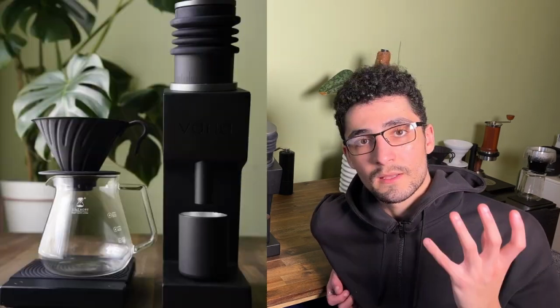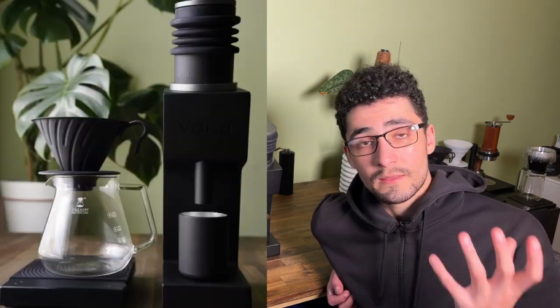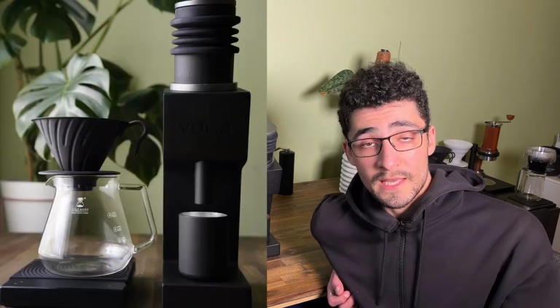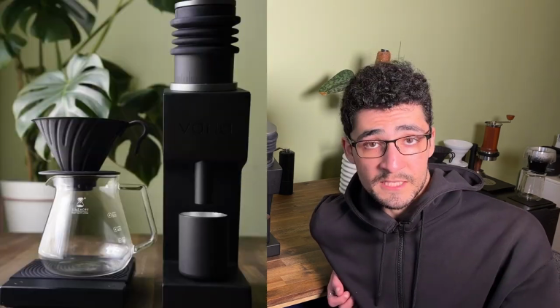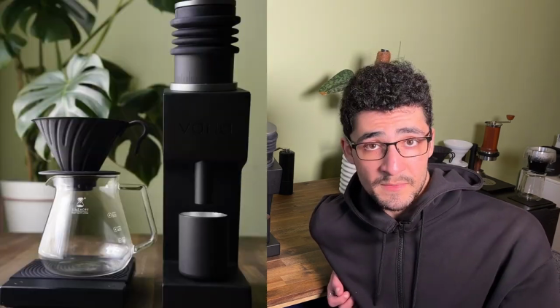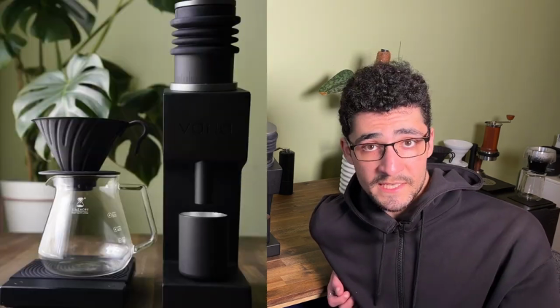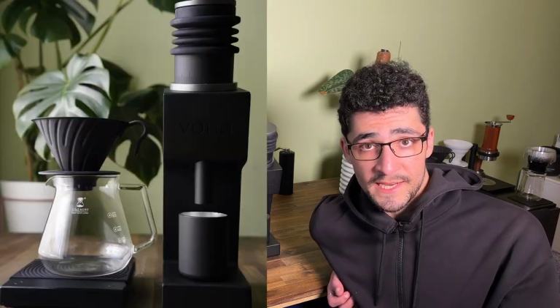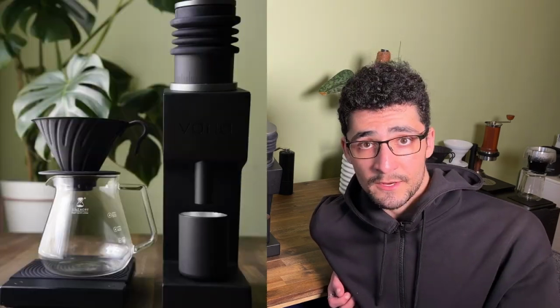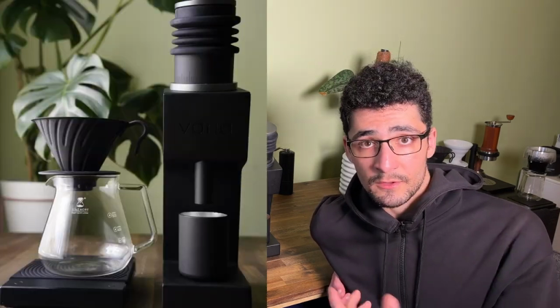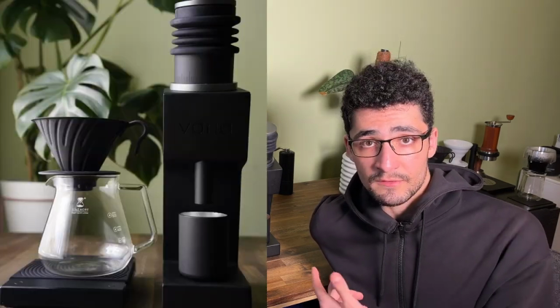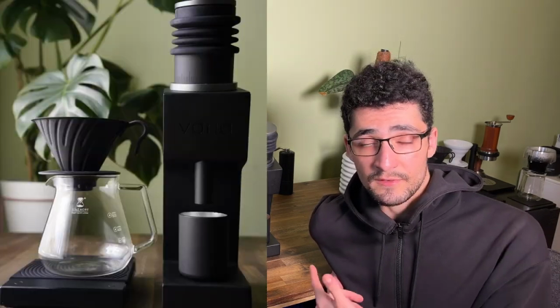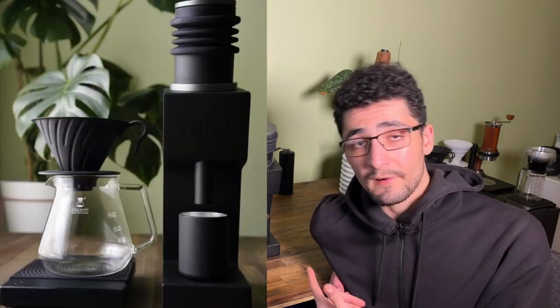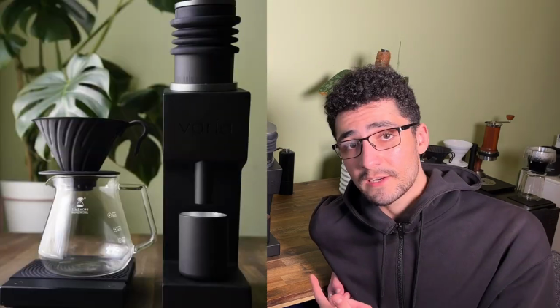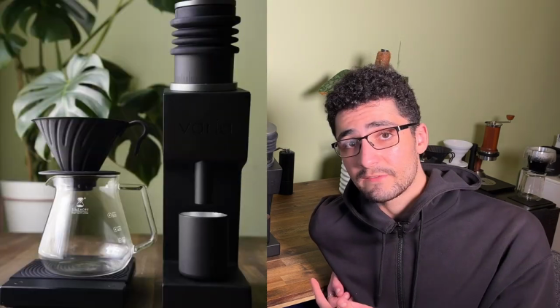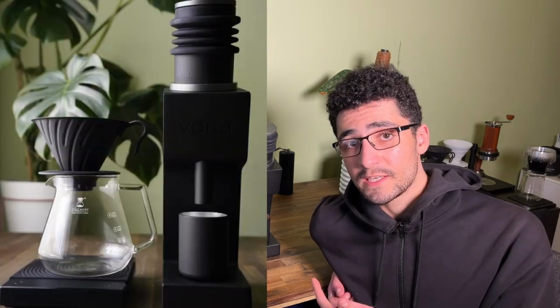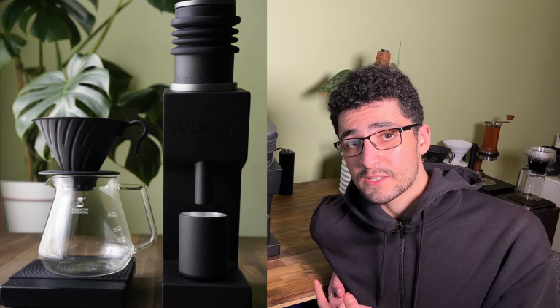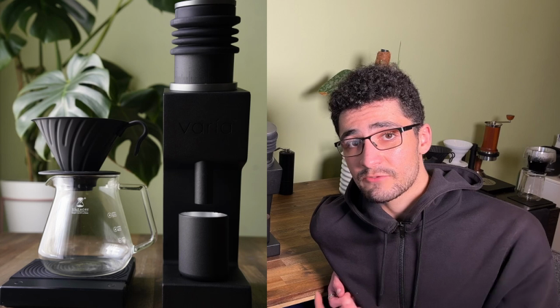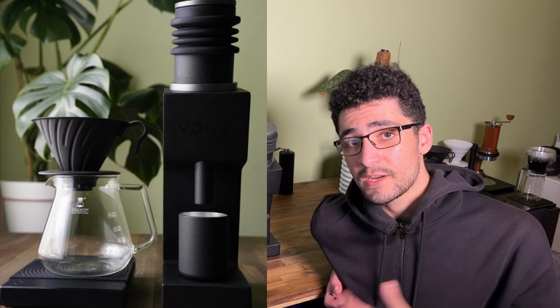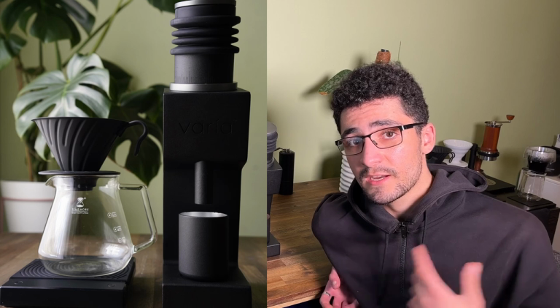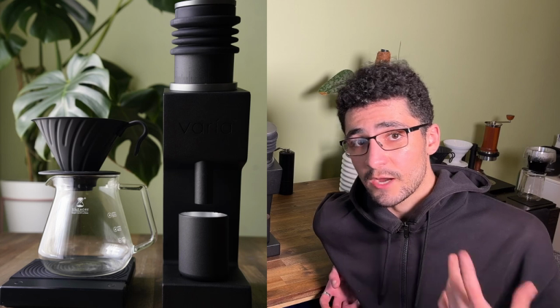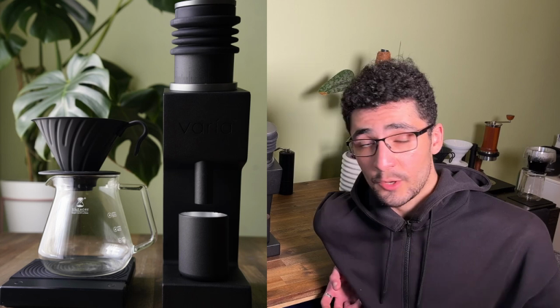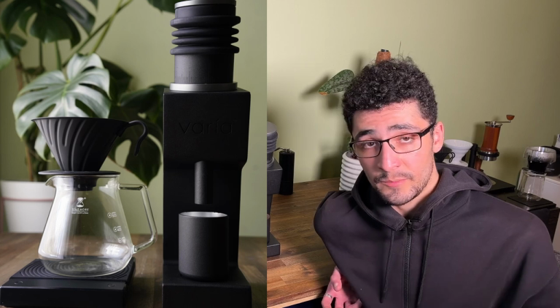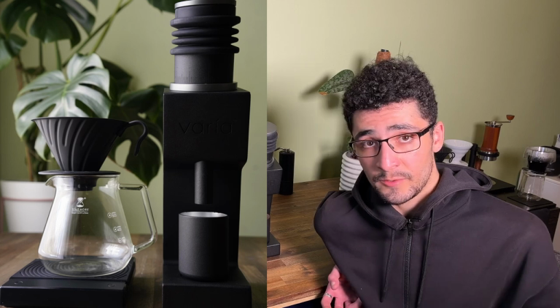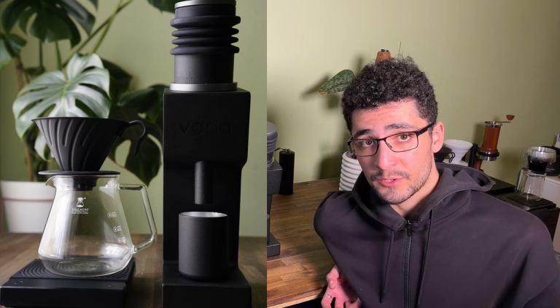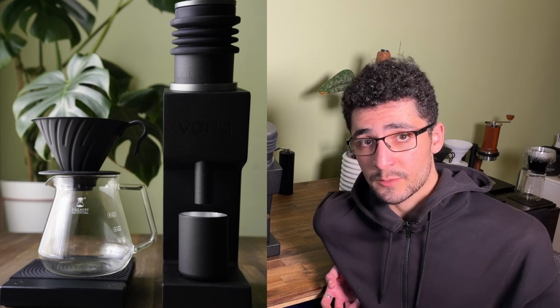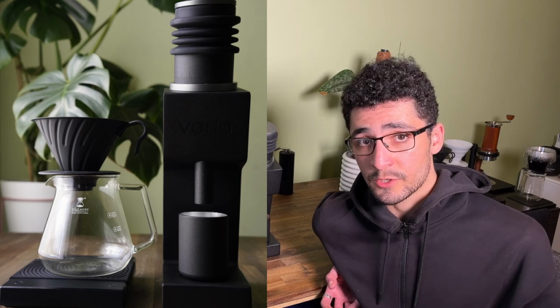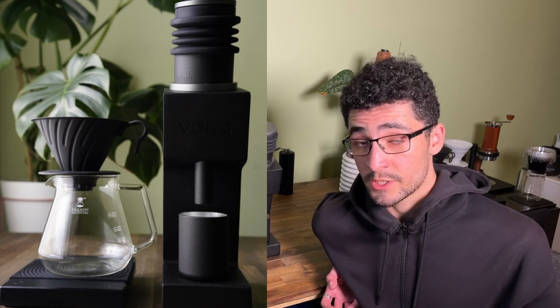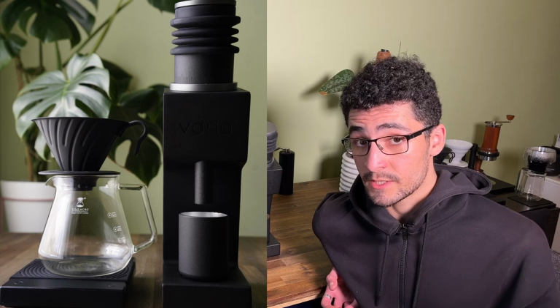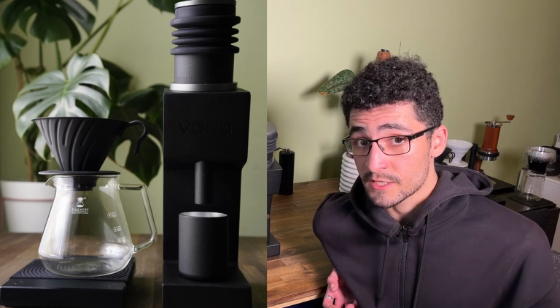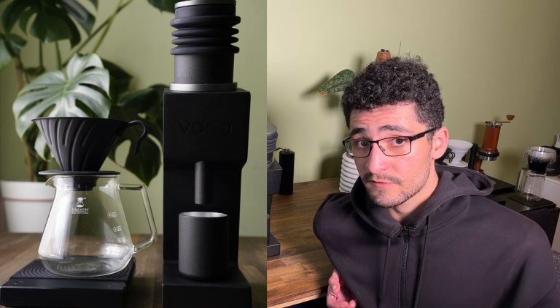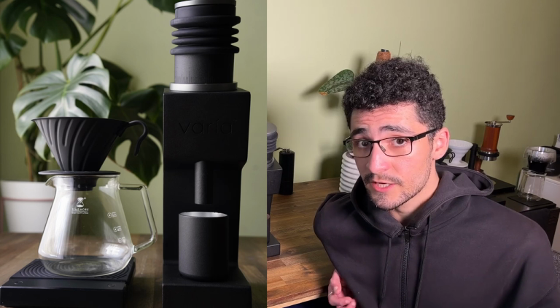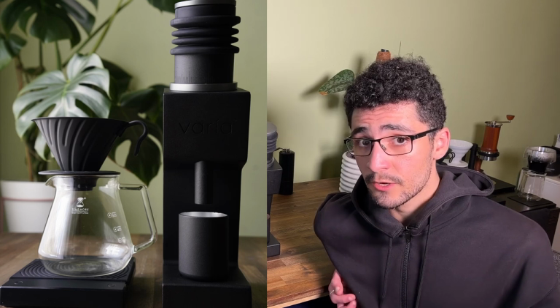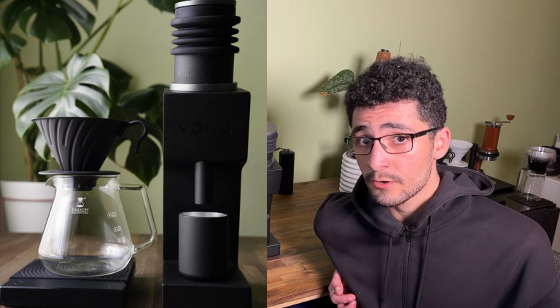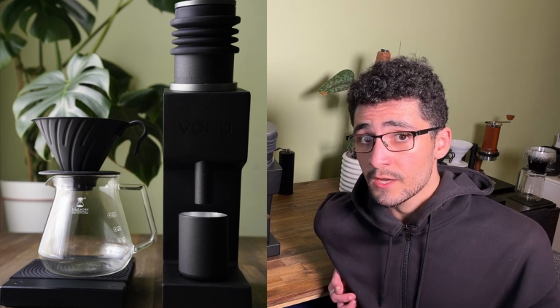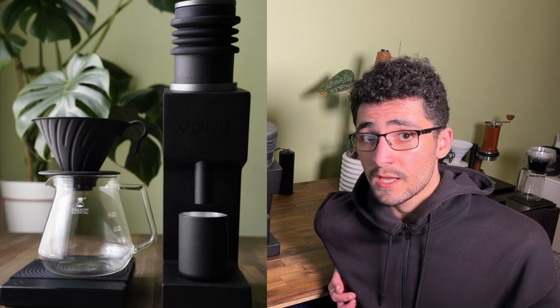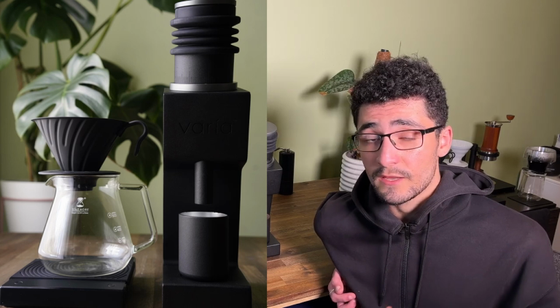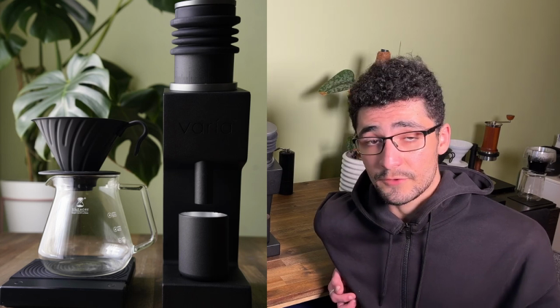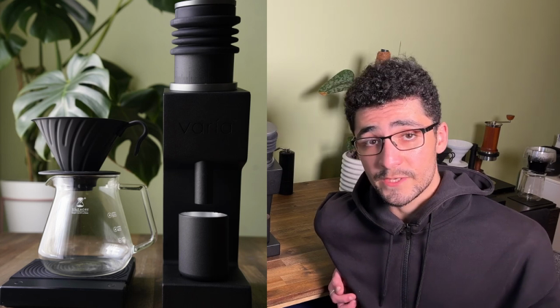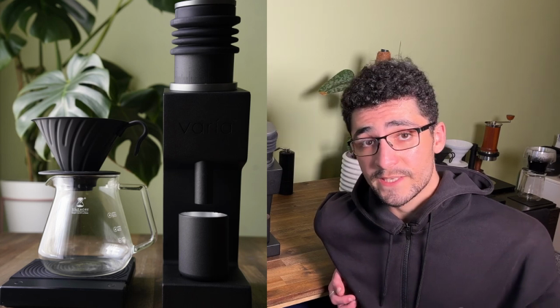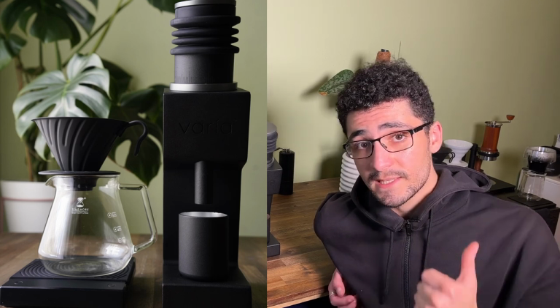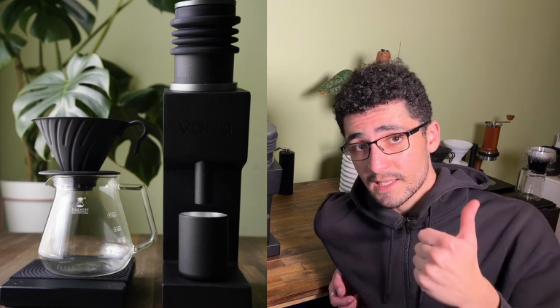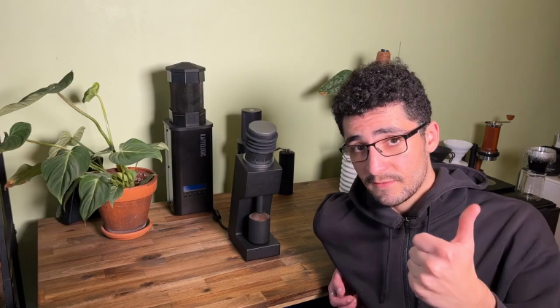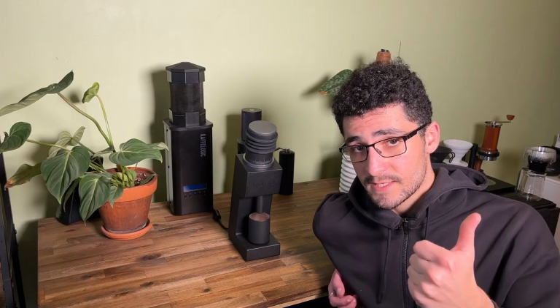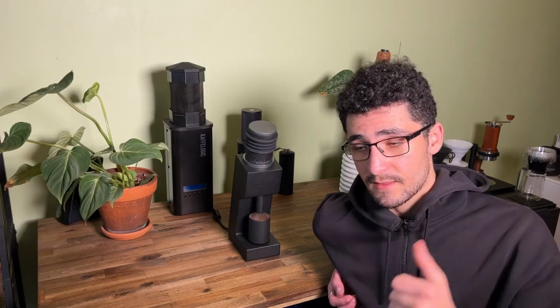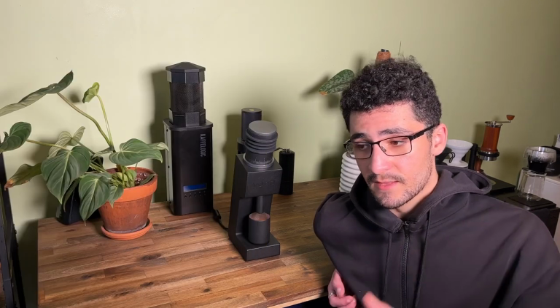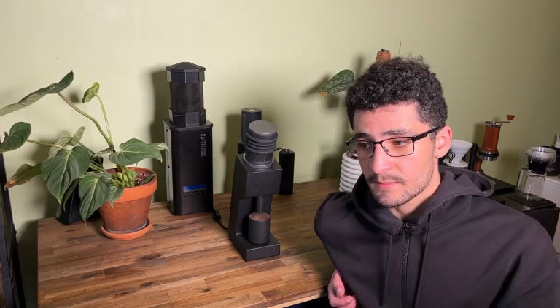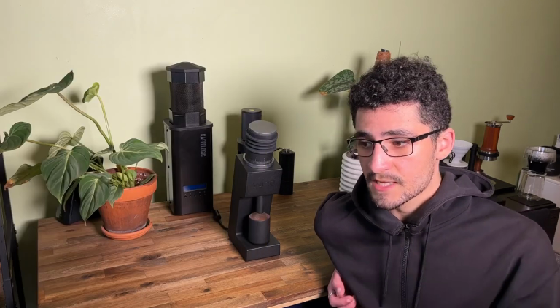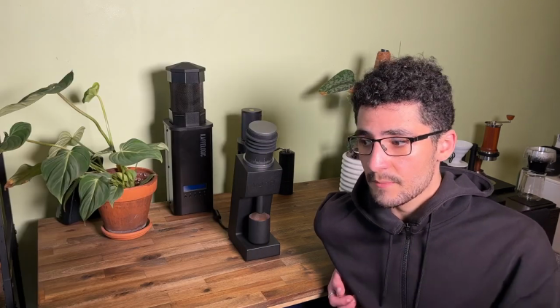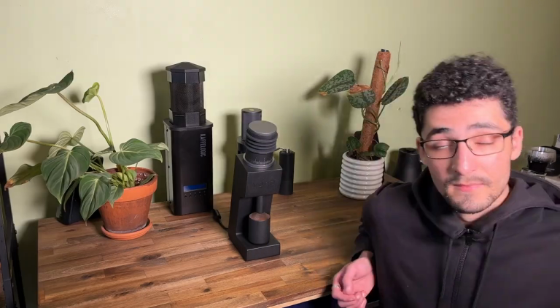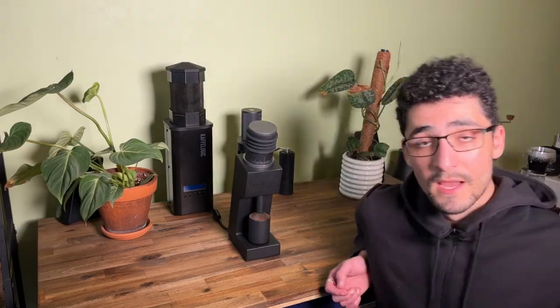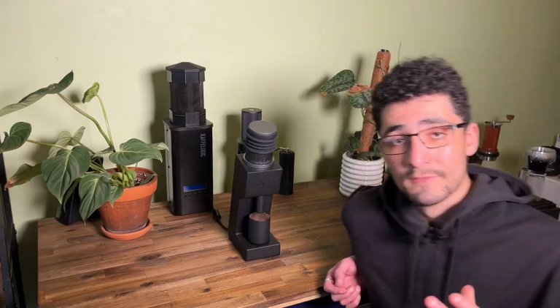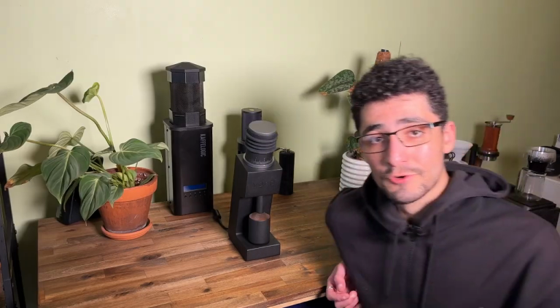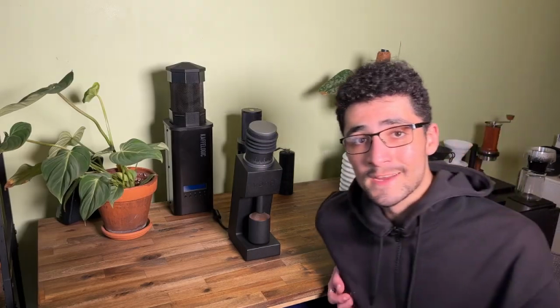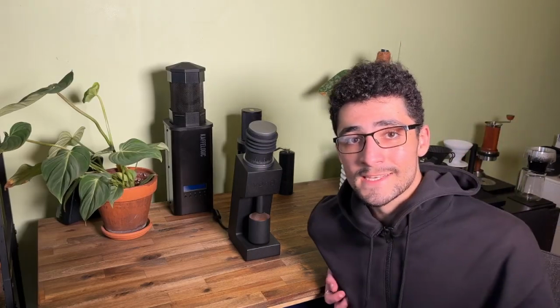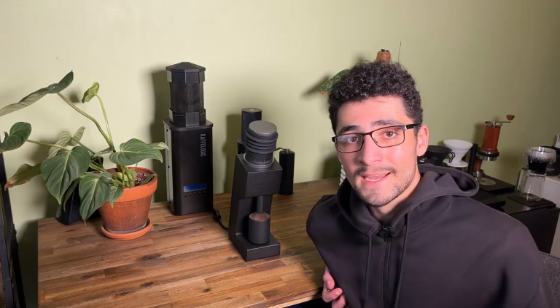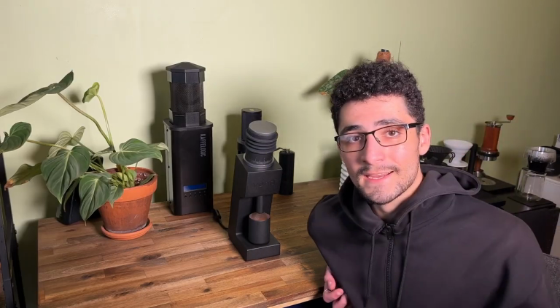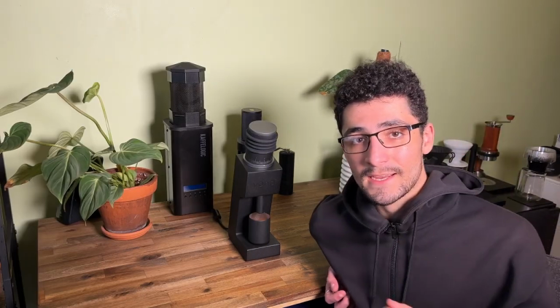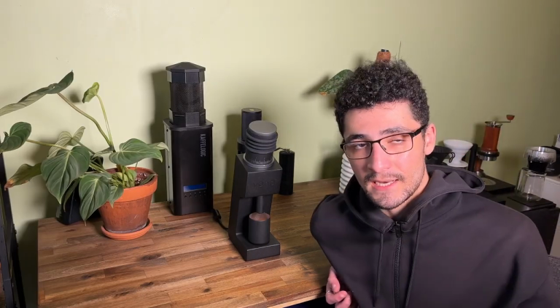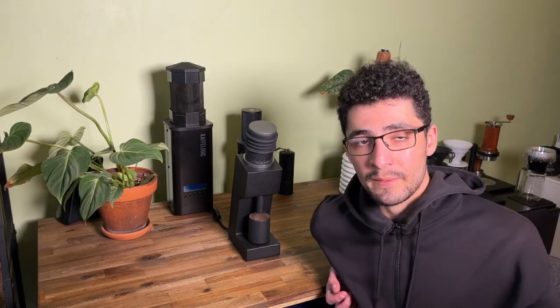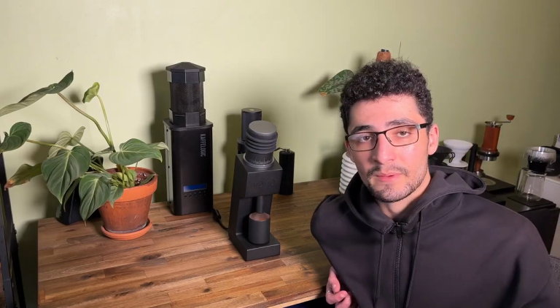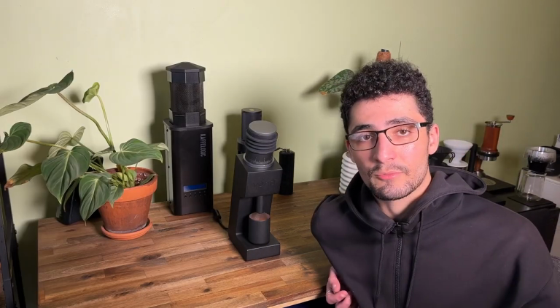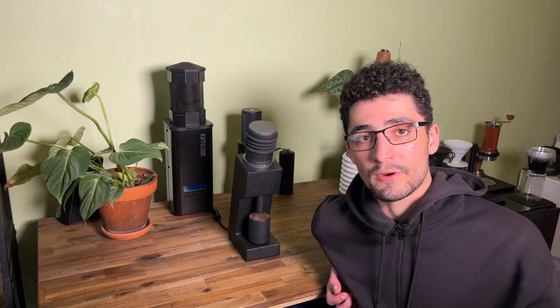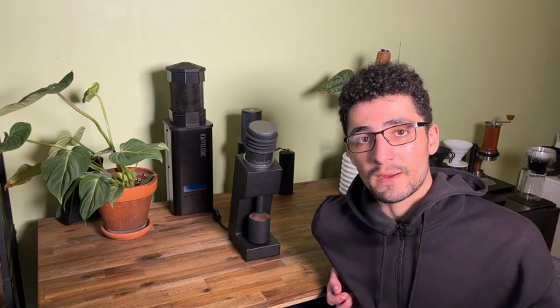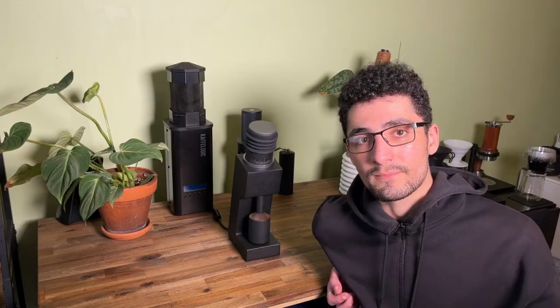That's my take on the Varia VS3. I hope you enjoyed watching this video. If you did, leave us a thumbs up. Have a great day and happy brewing.